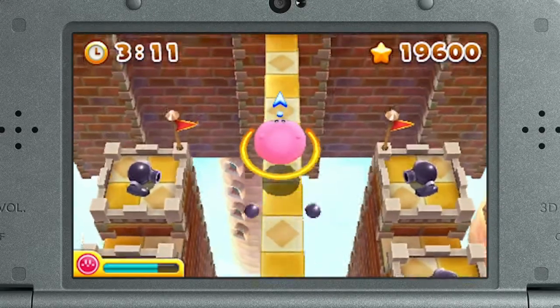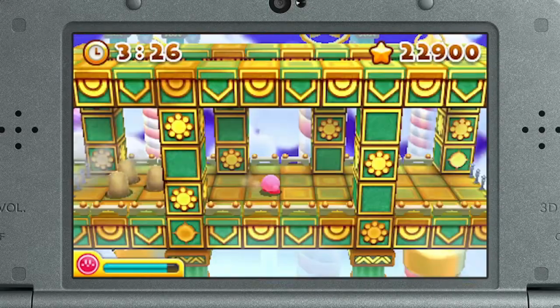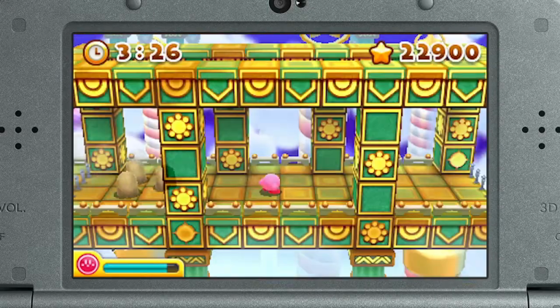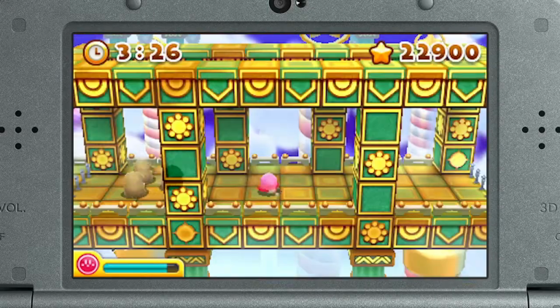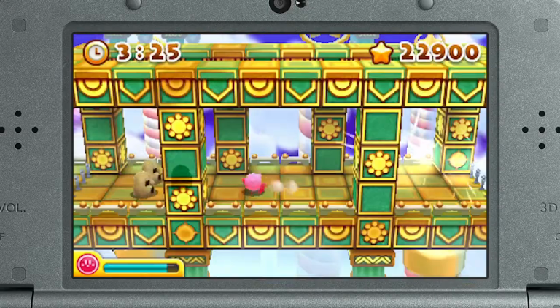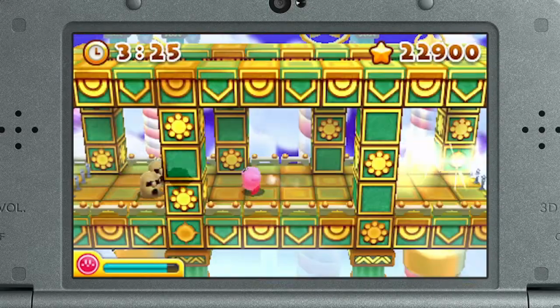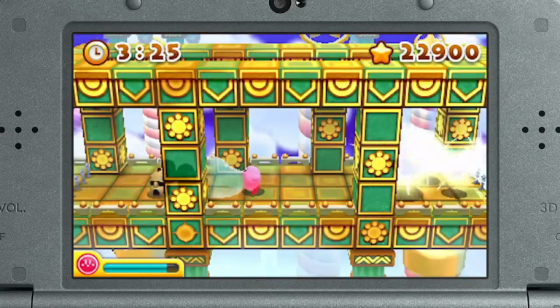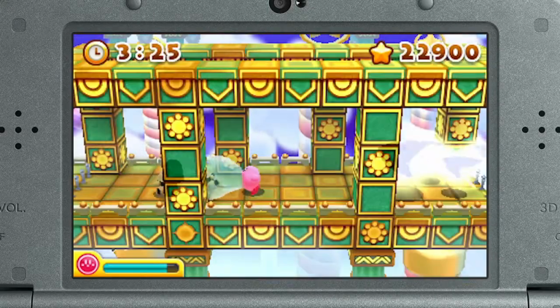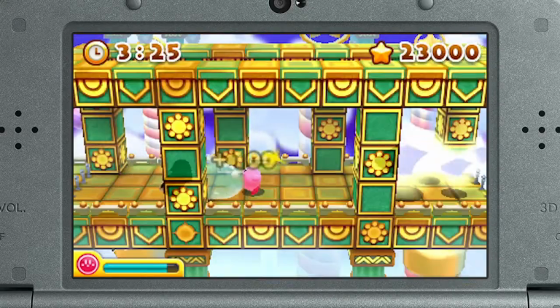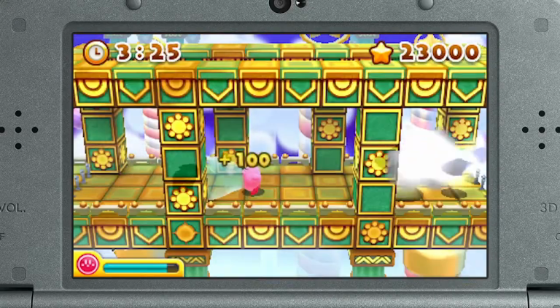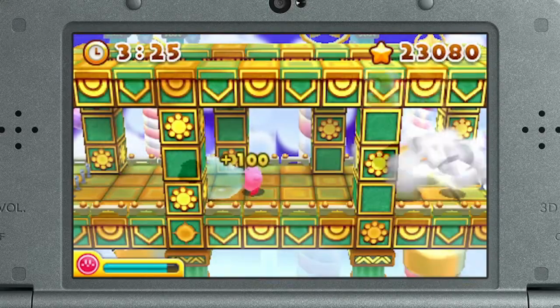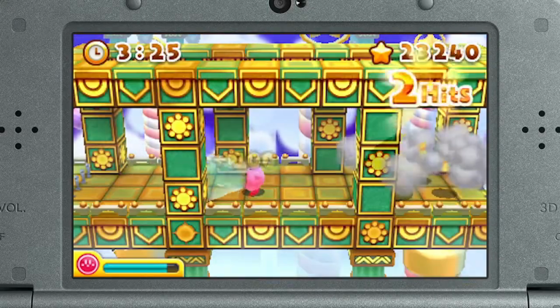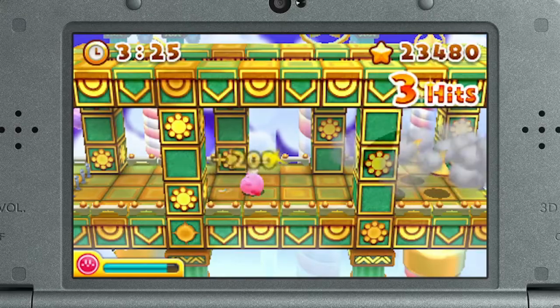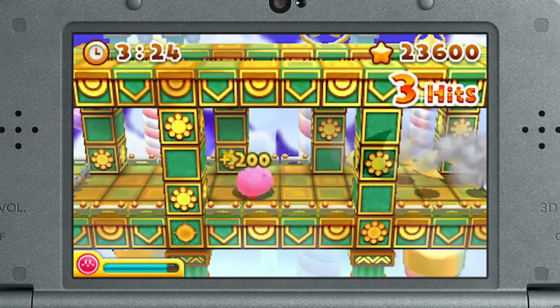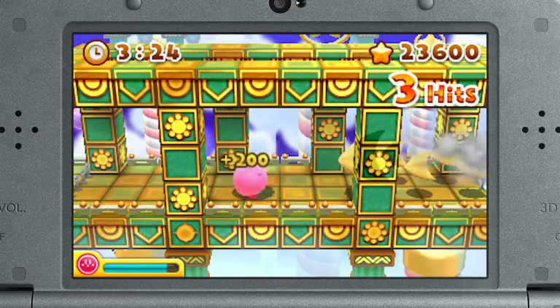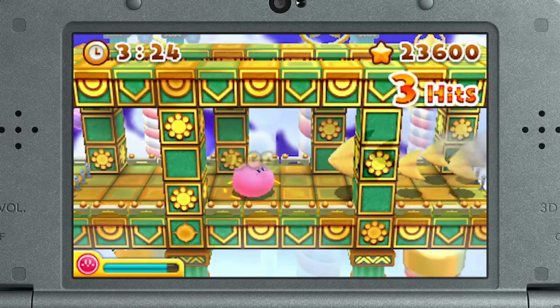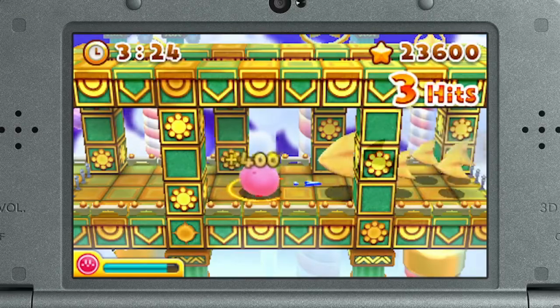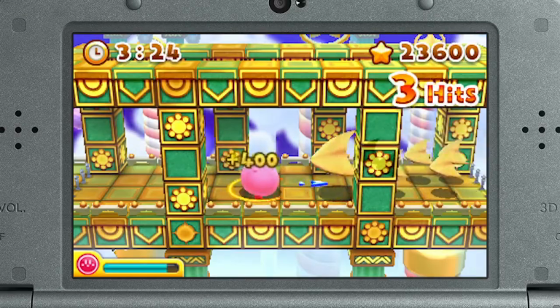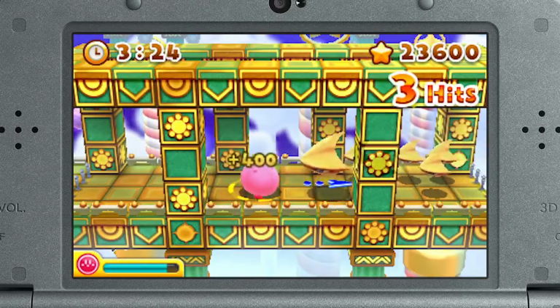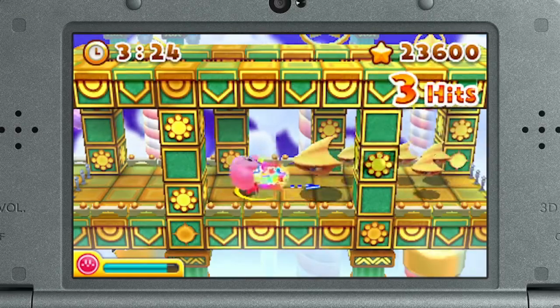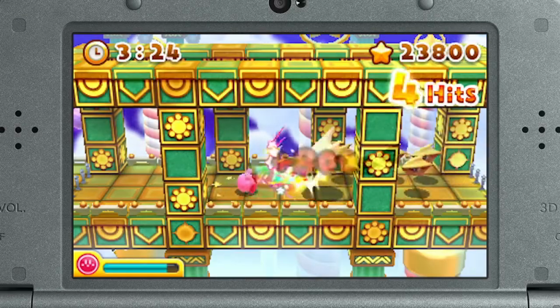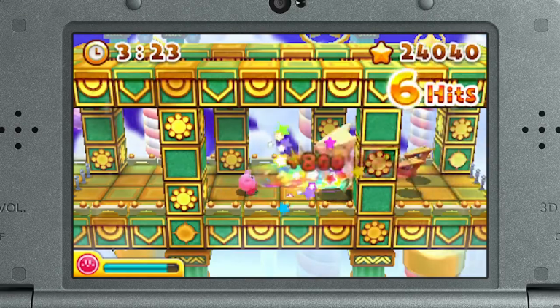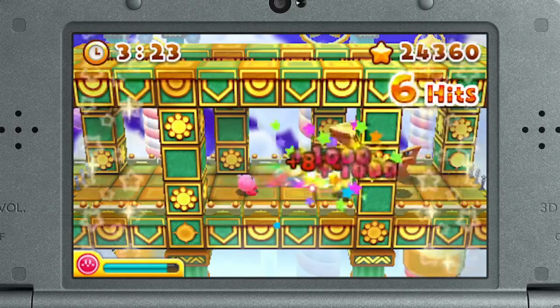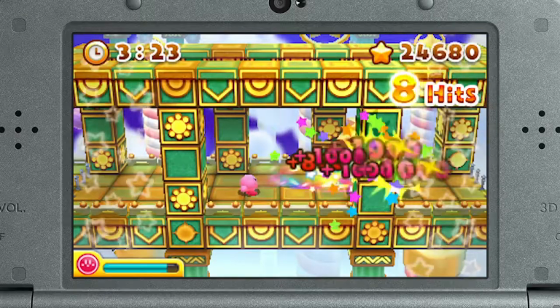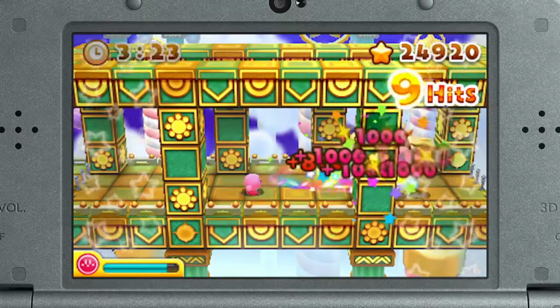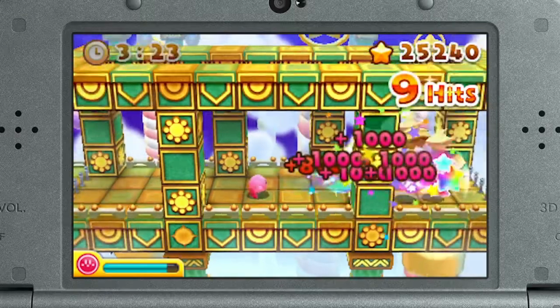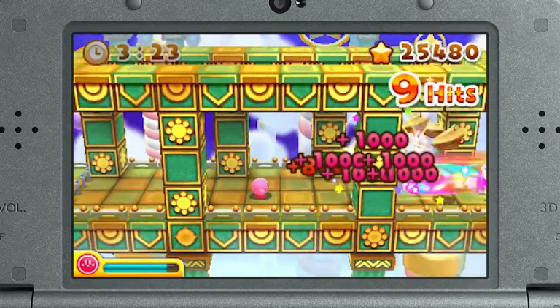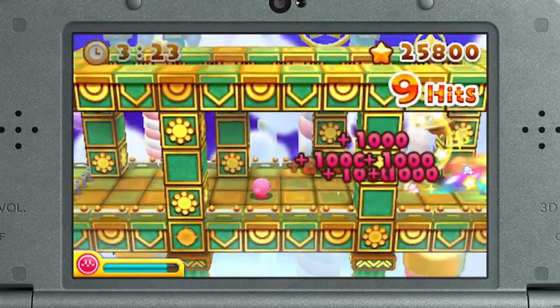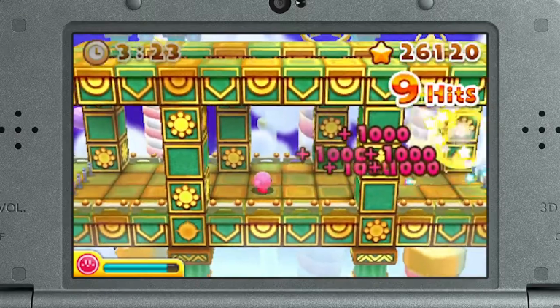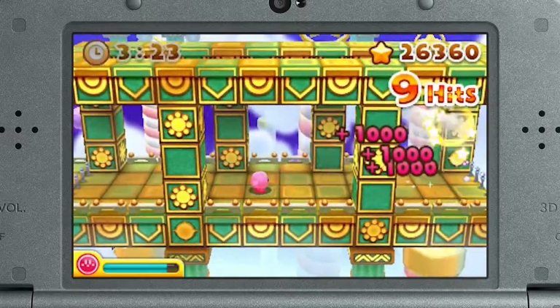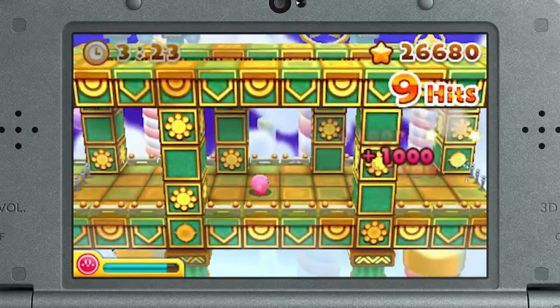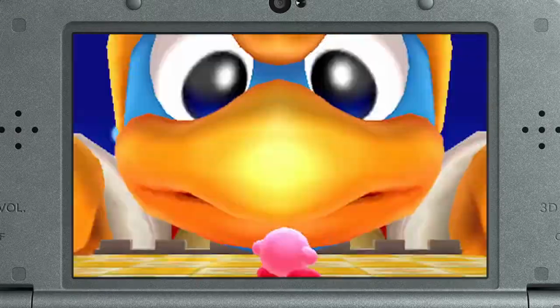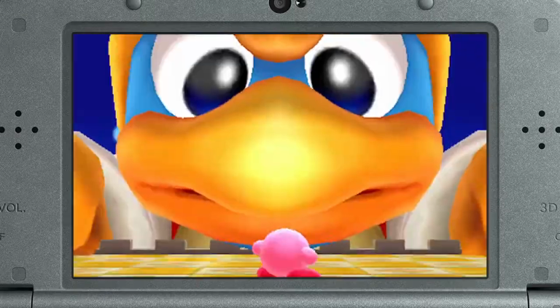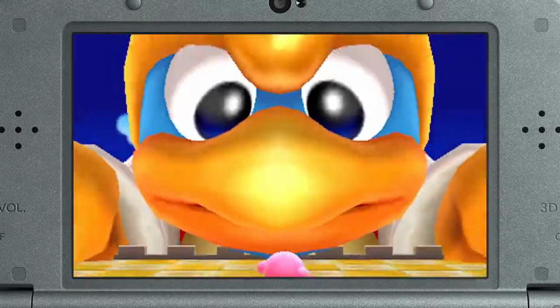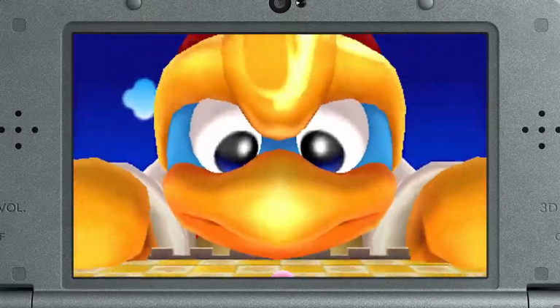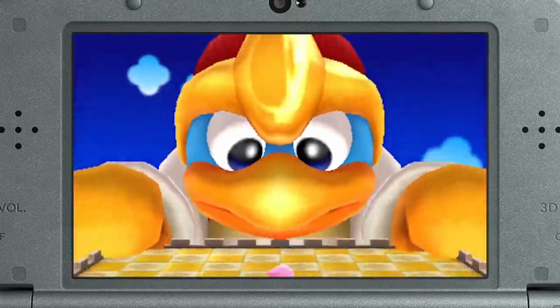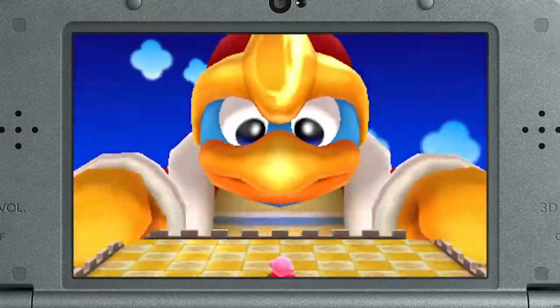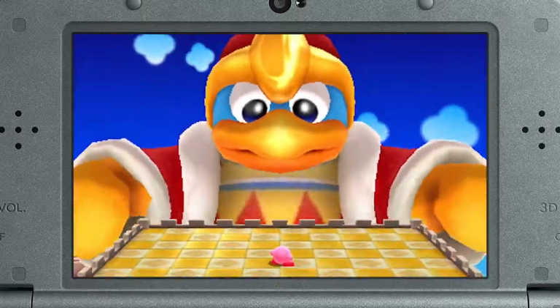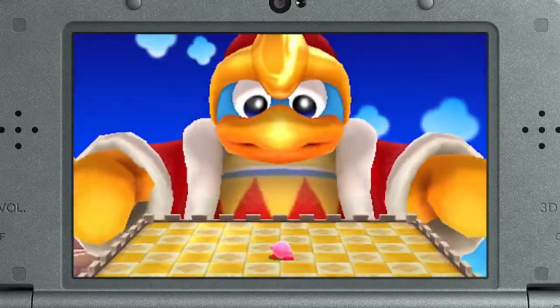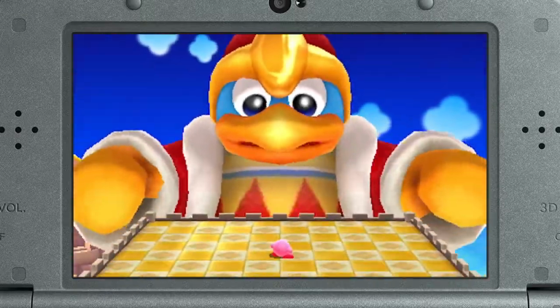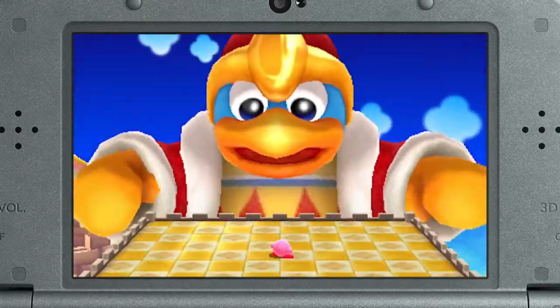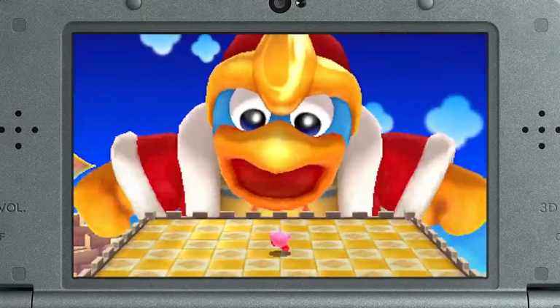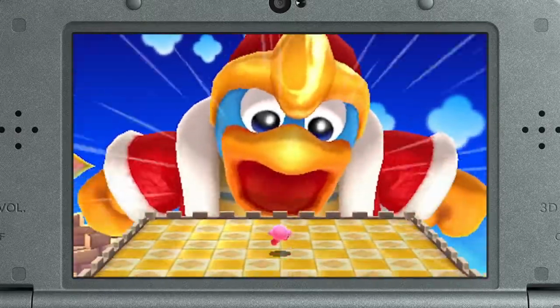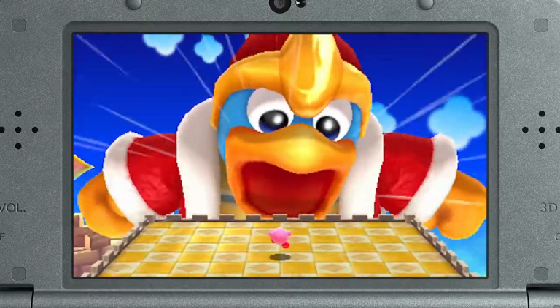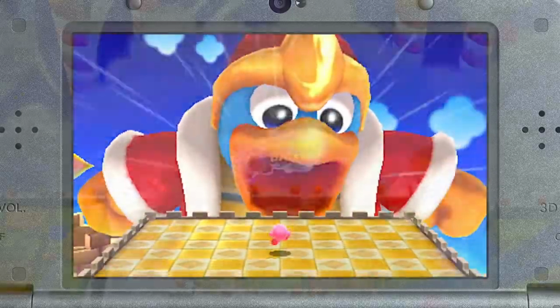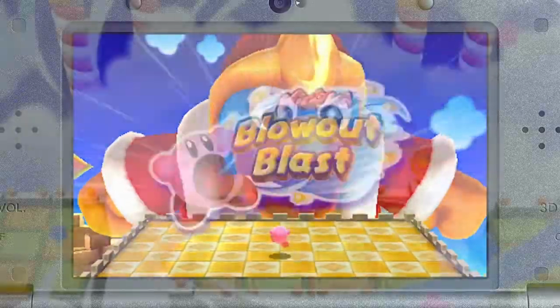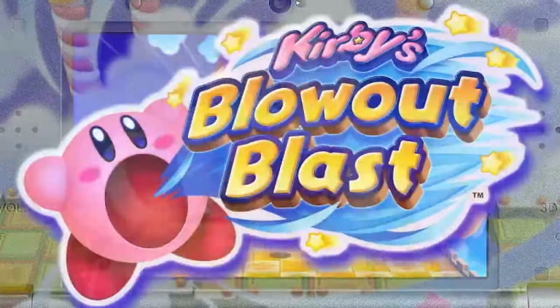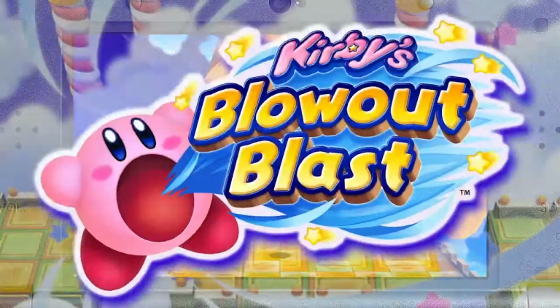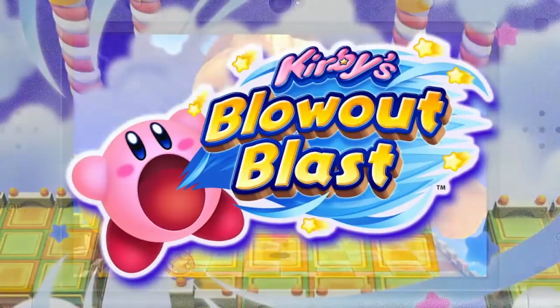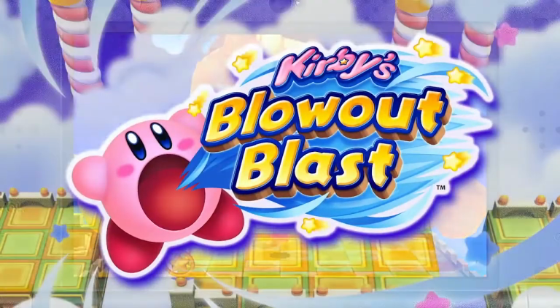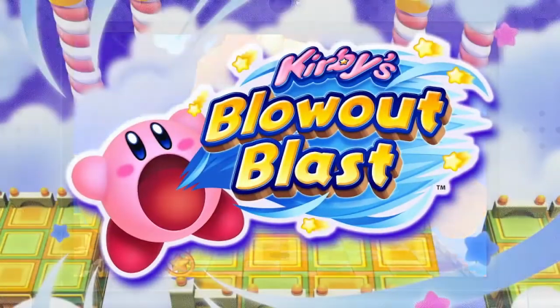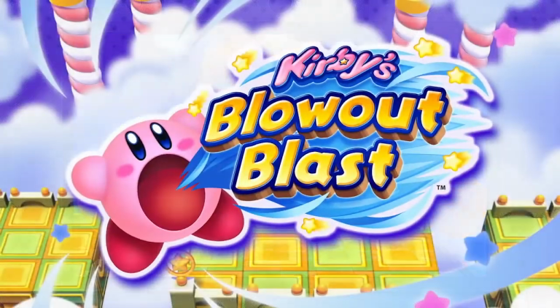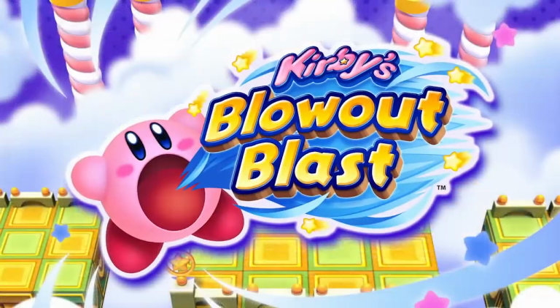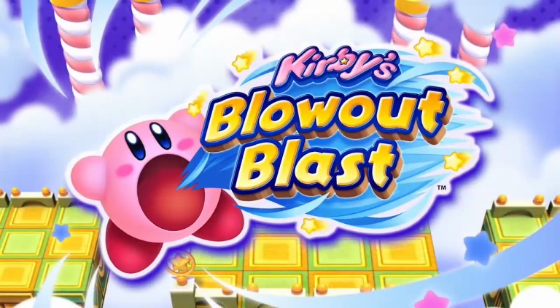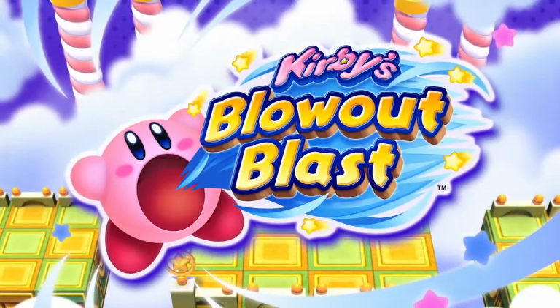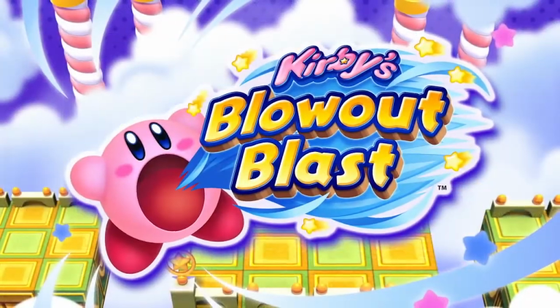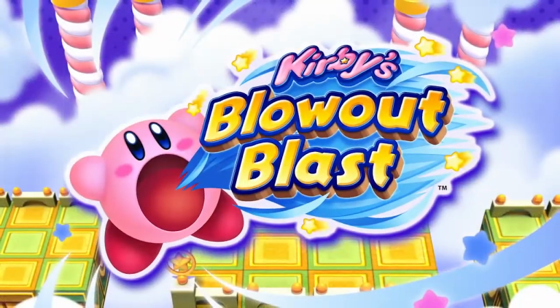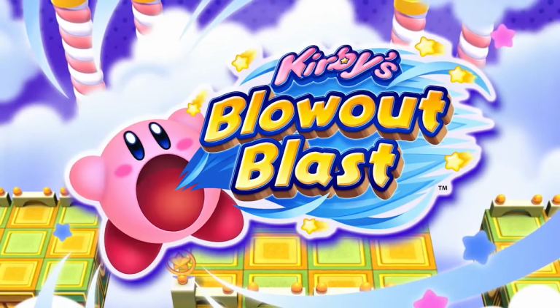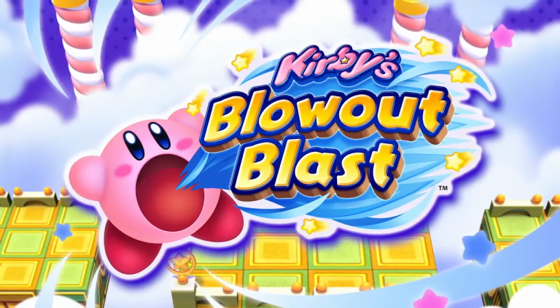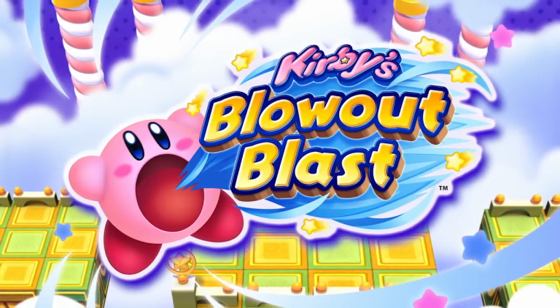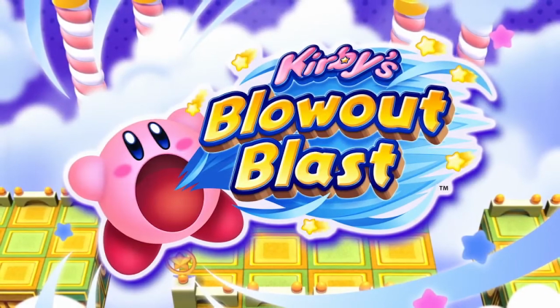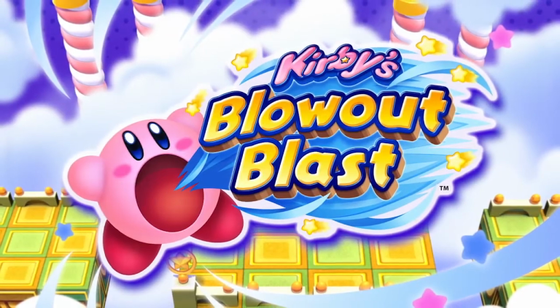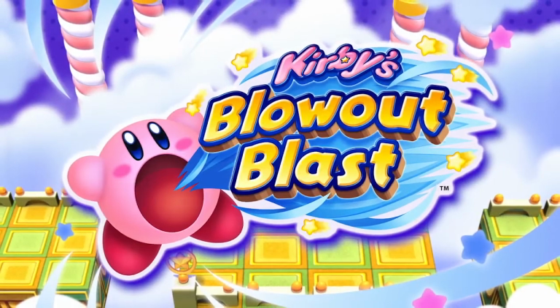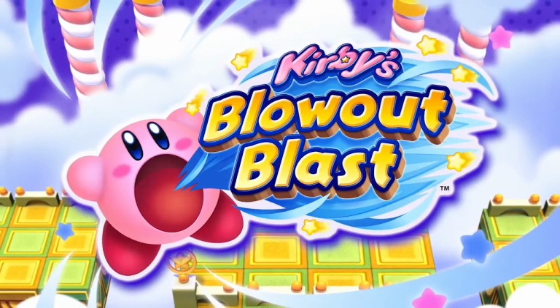Take a puff. Take aim. And blow him up. 3D action that'll take your breath away — Kirby's Blowout Blast.